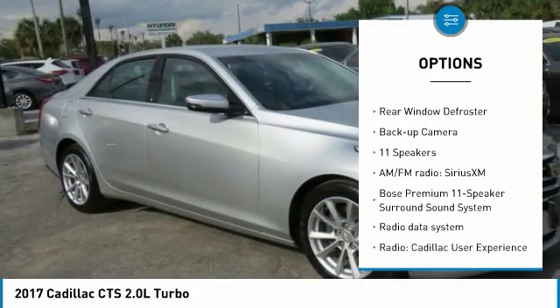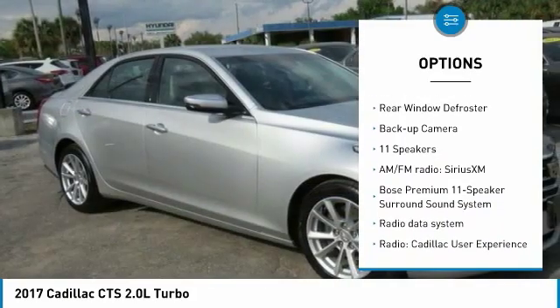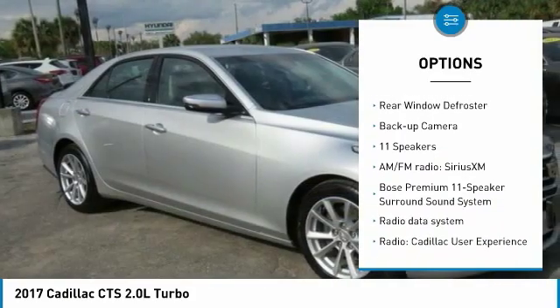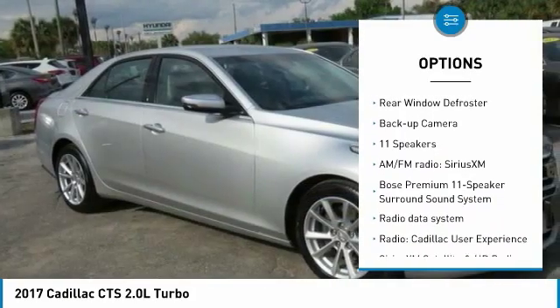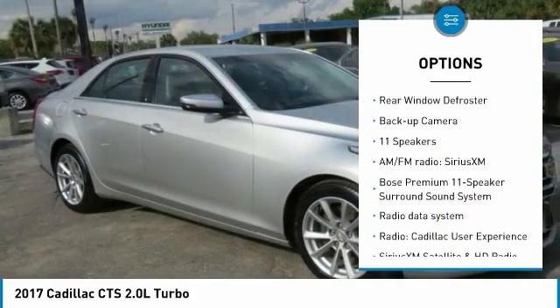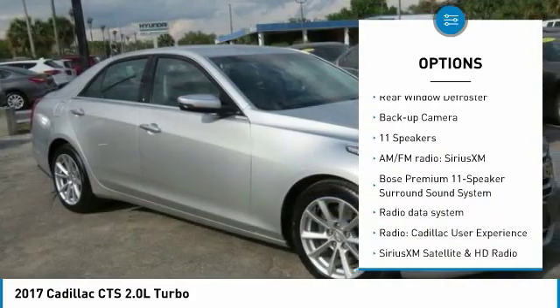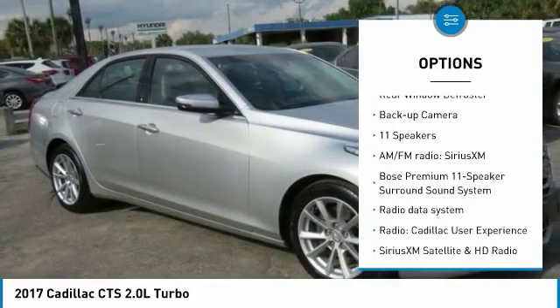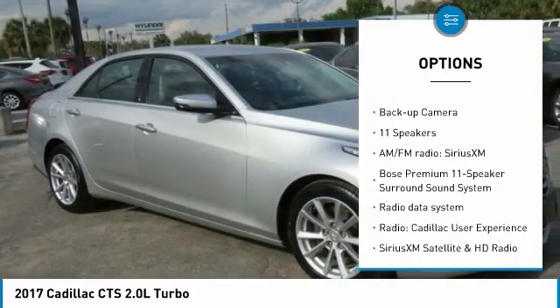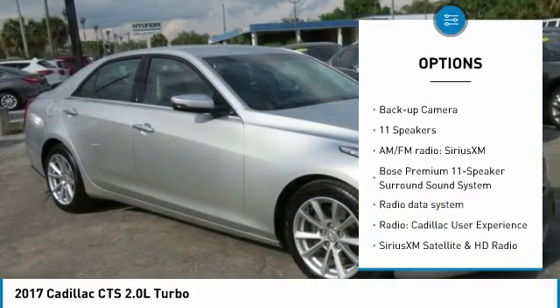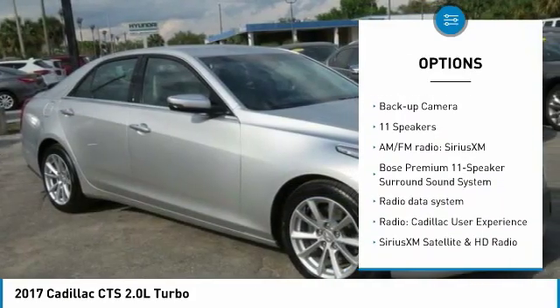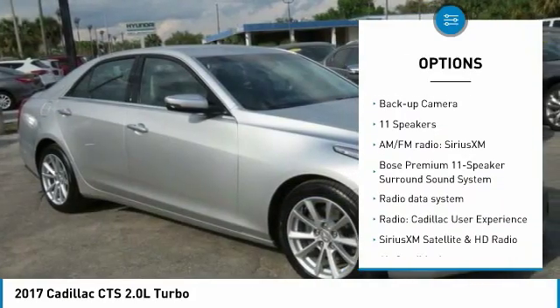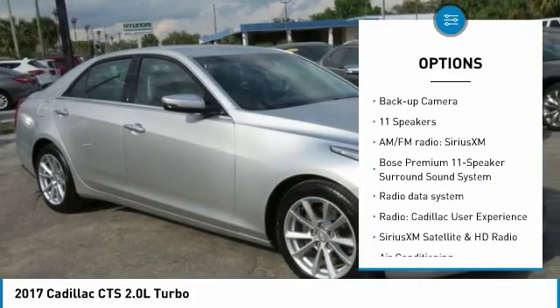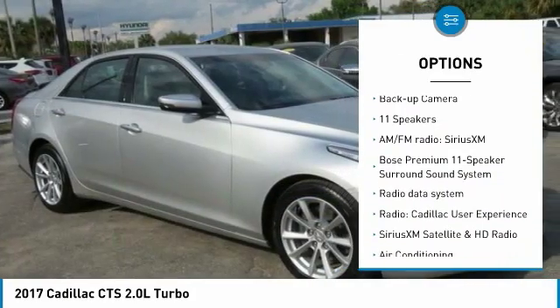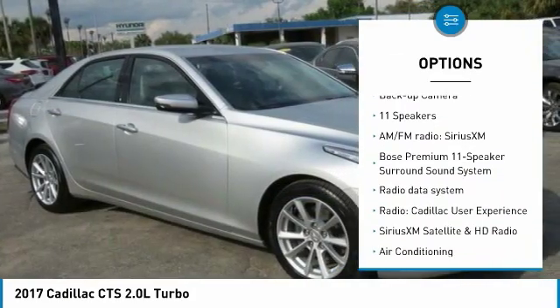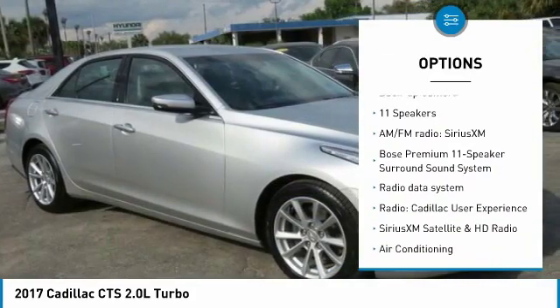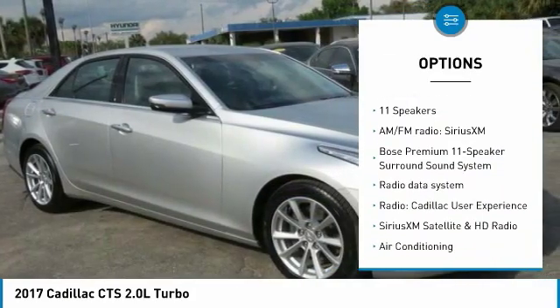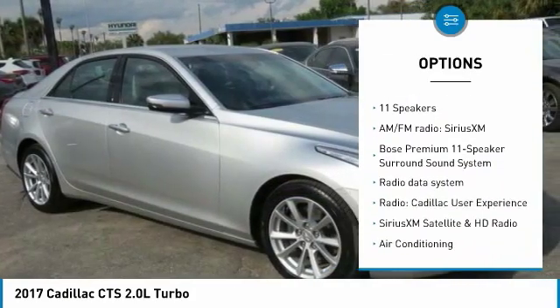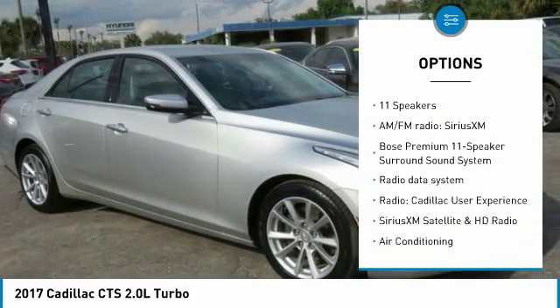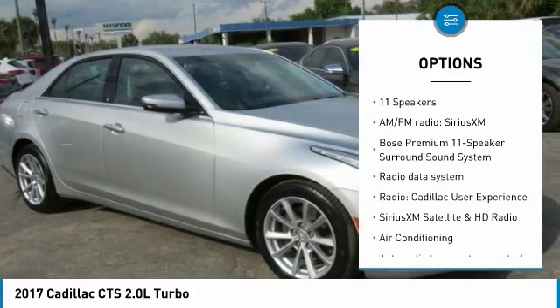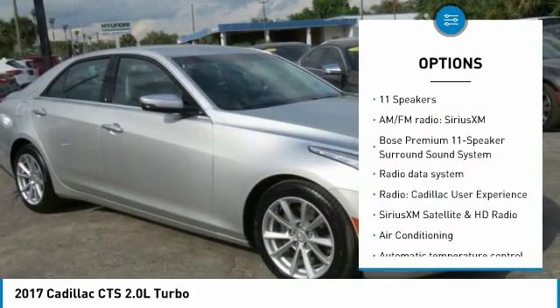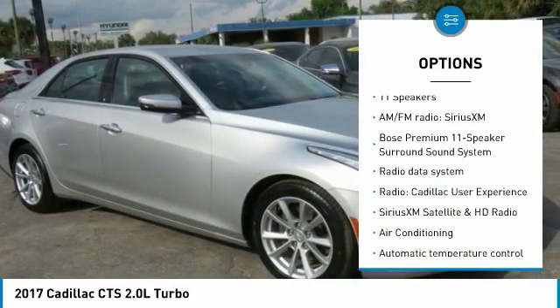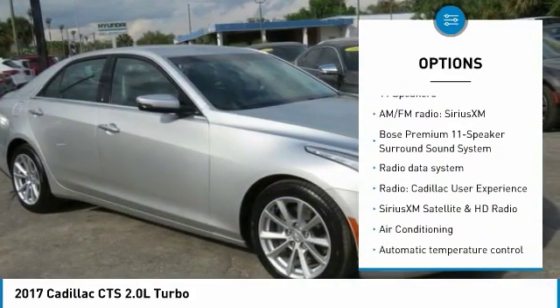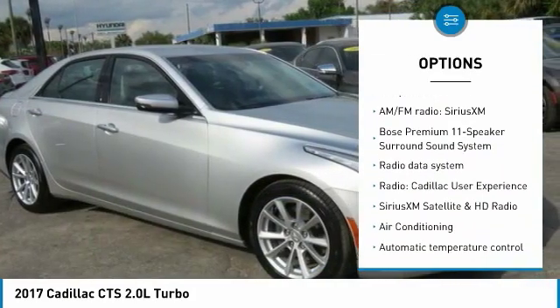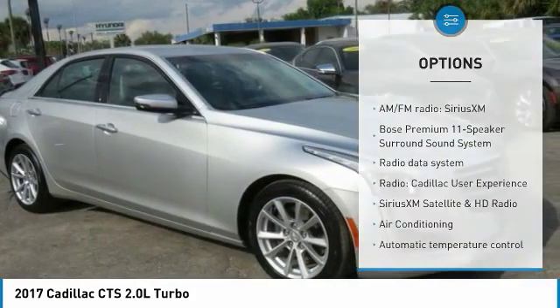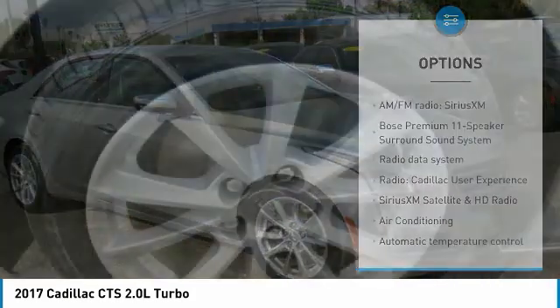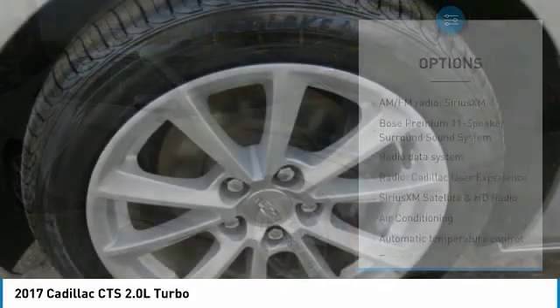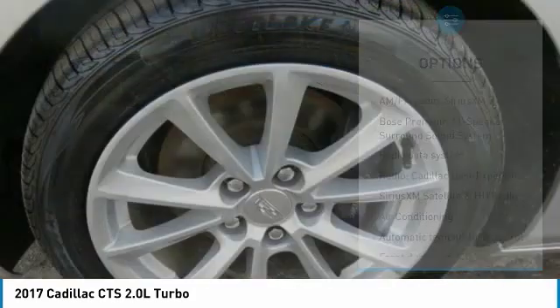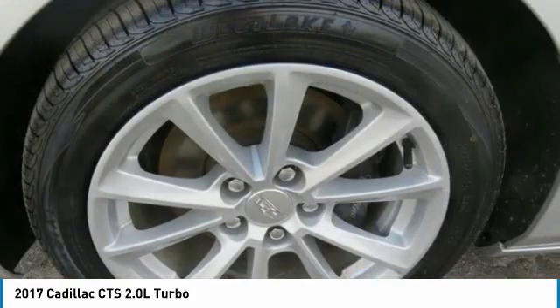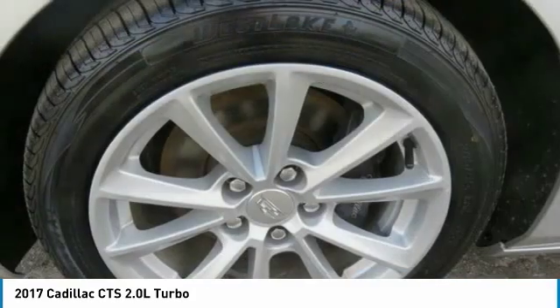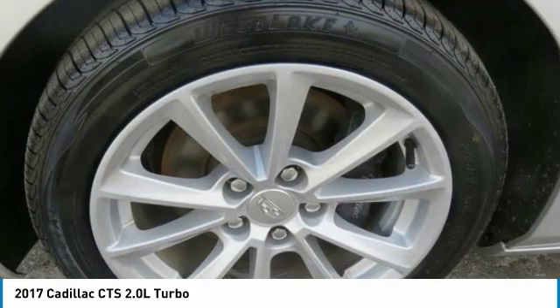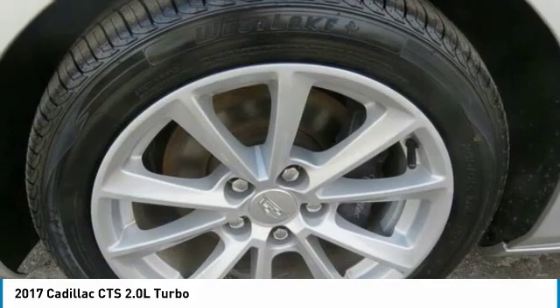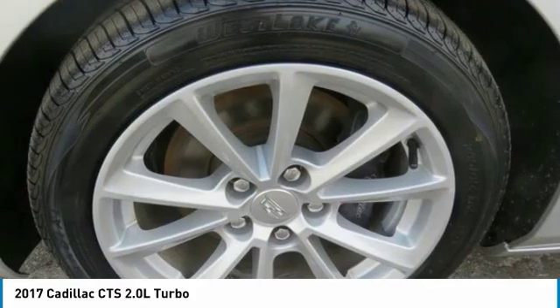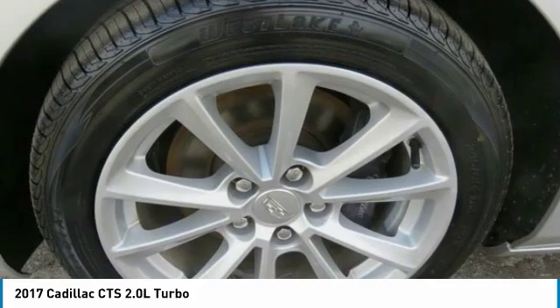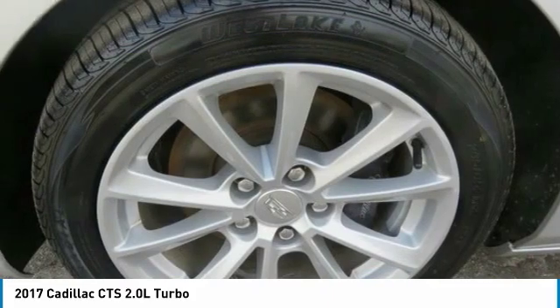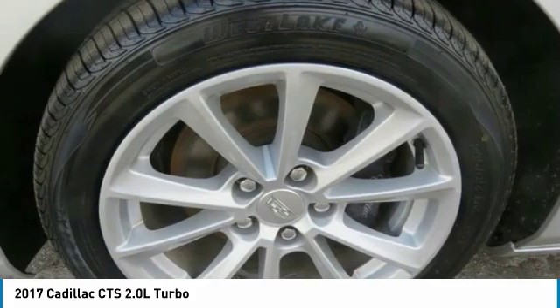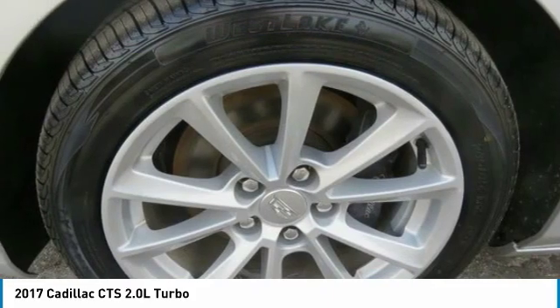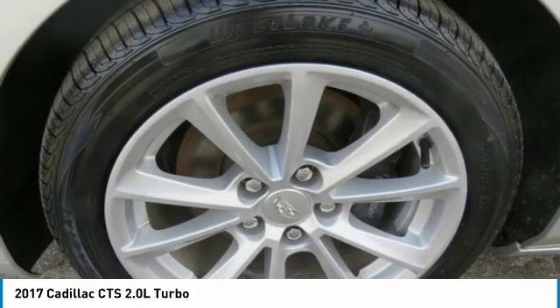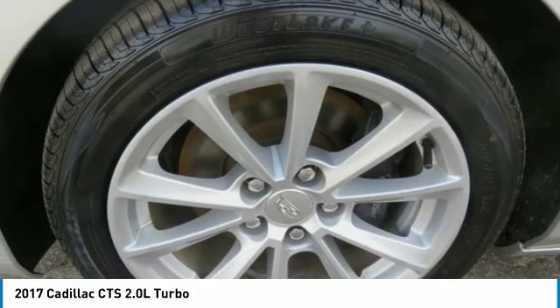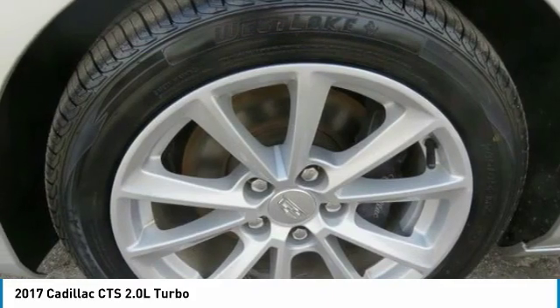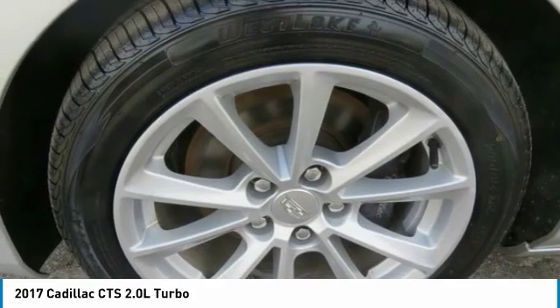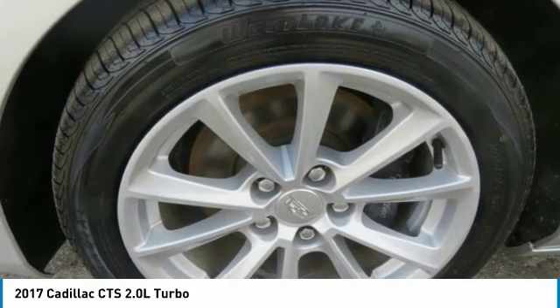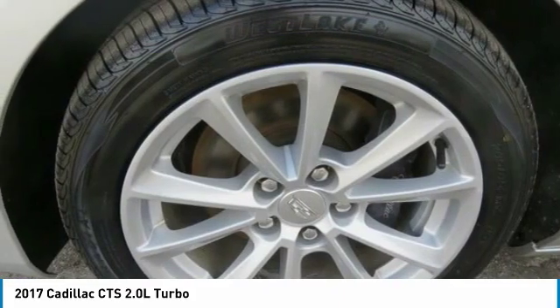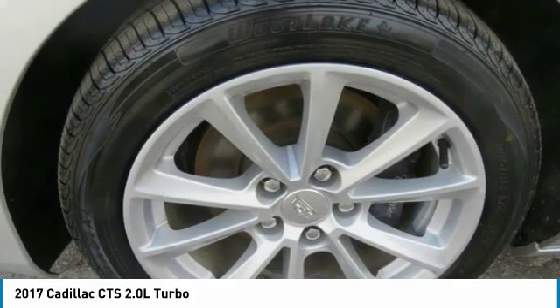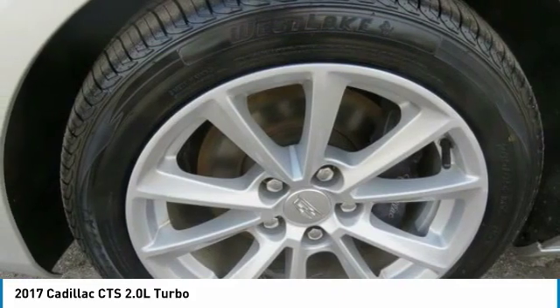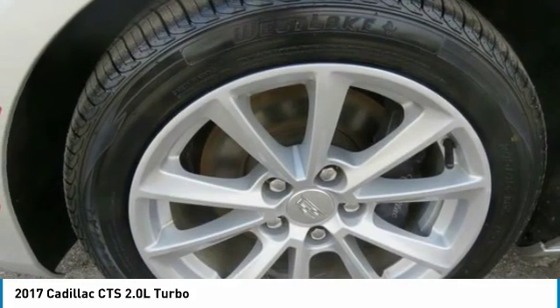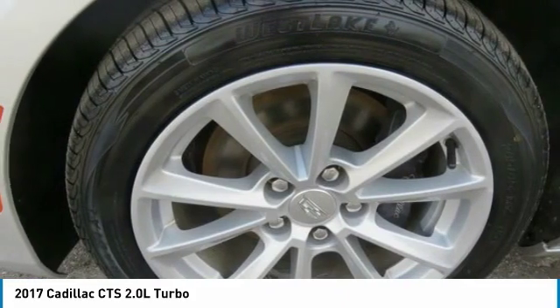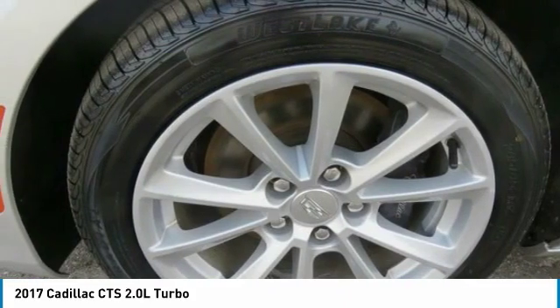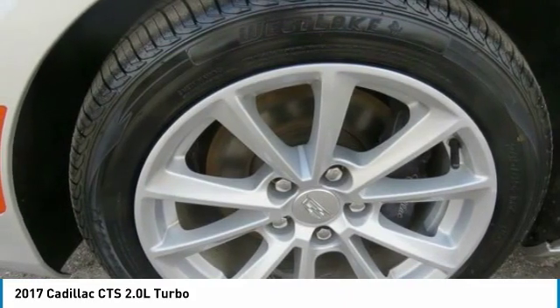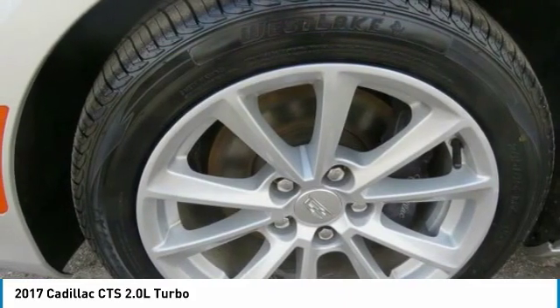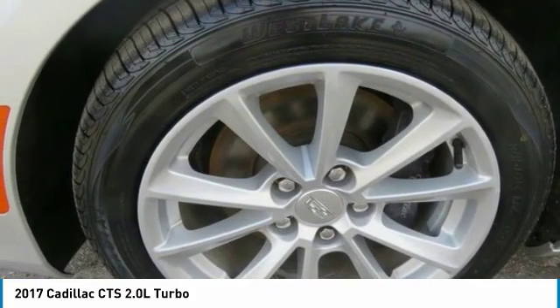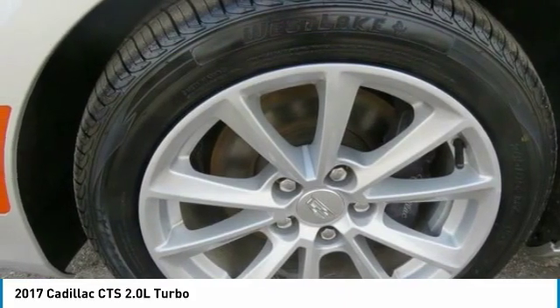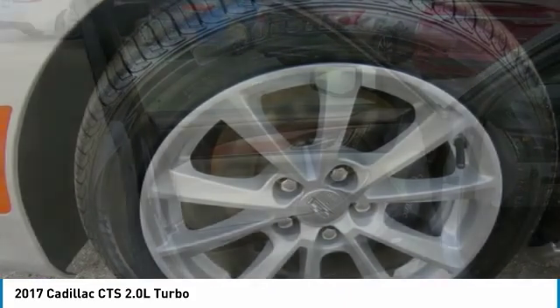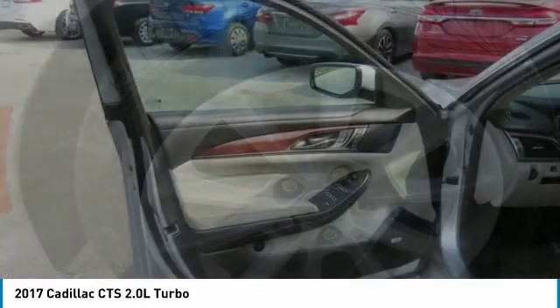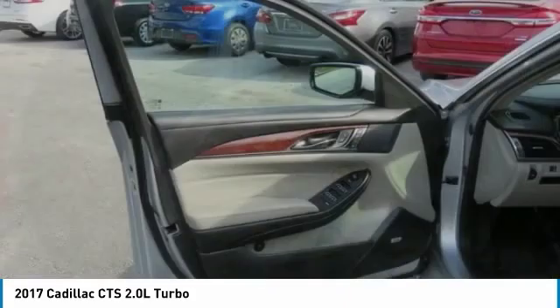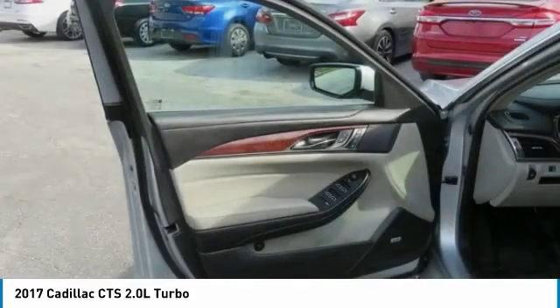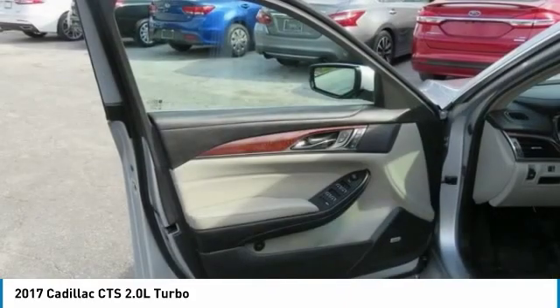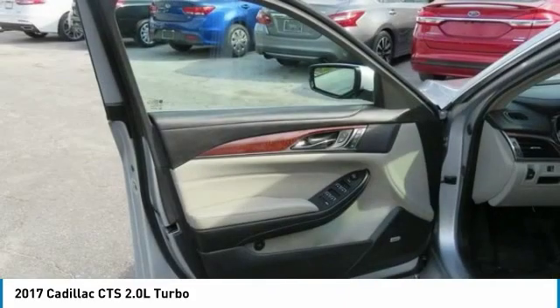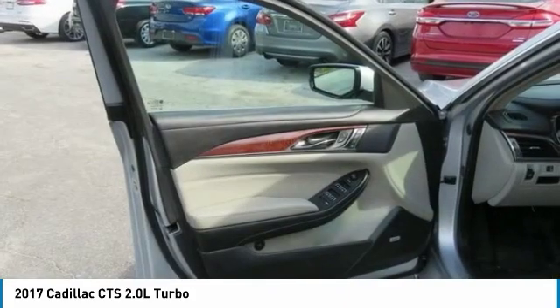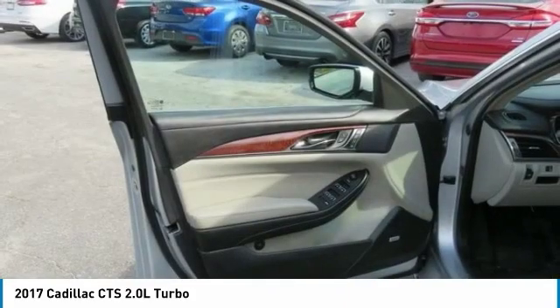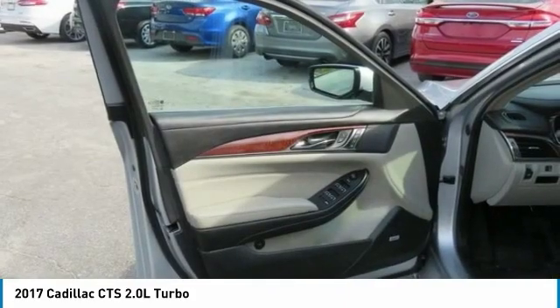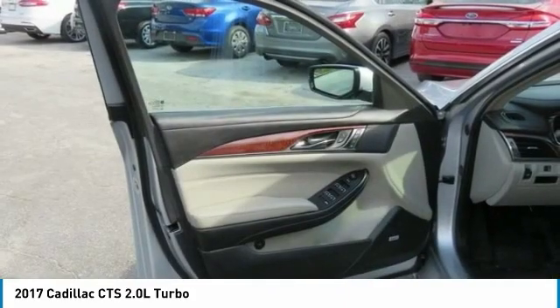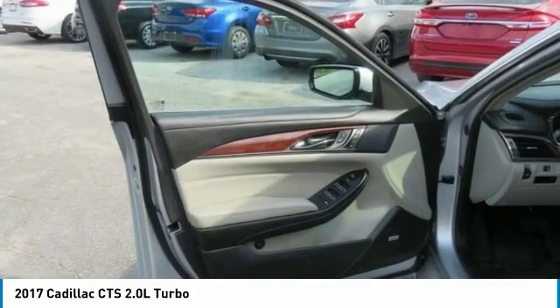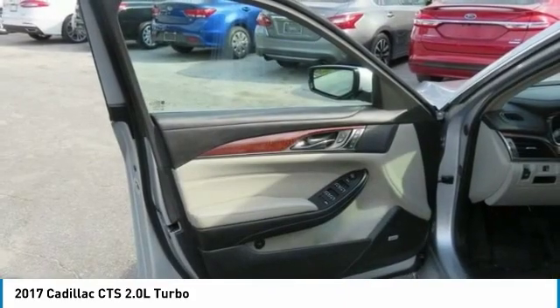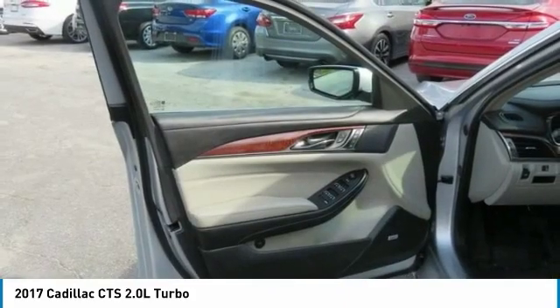Additional features include remote keyless entry, speed control, four-wheel disc brakes, rear window defroster, and backup camera.